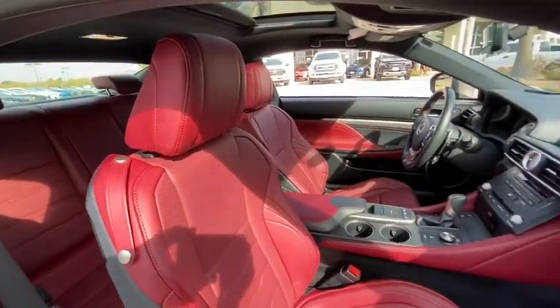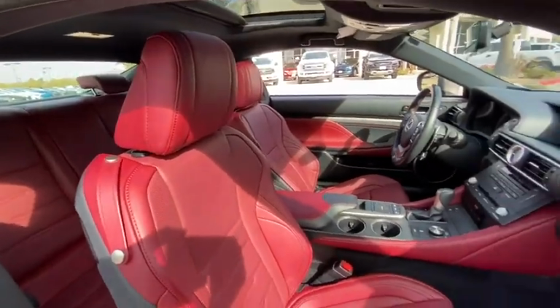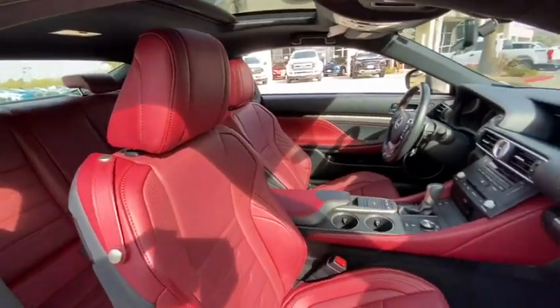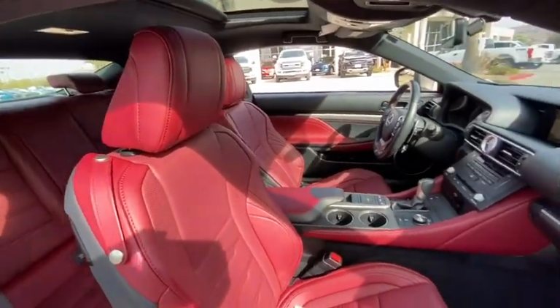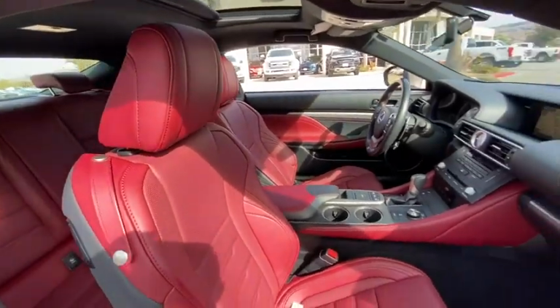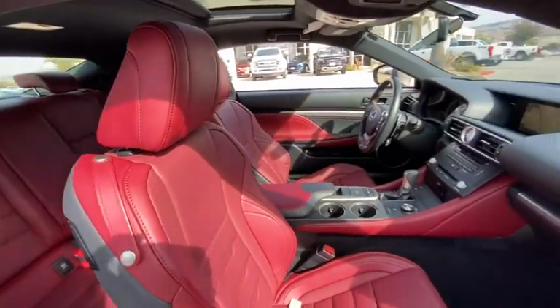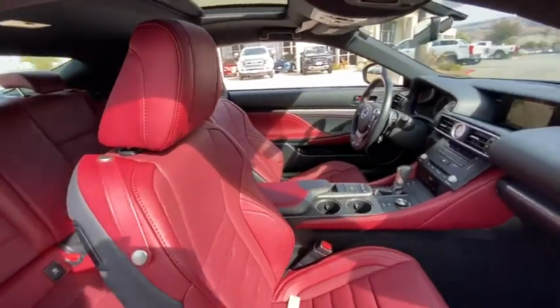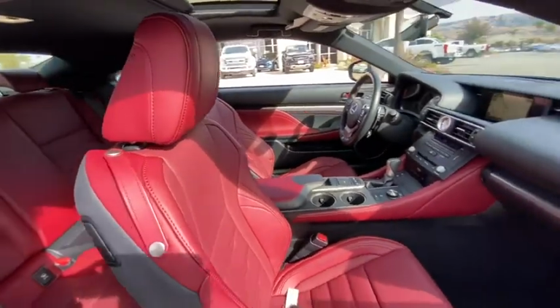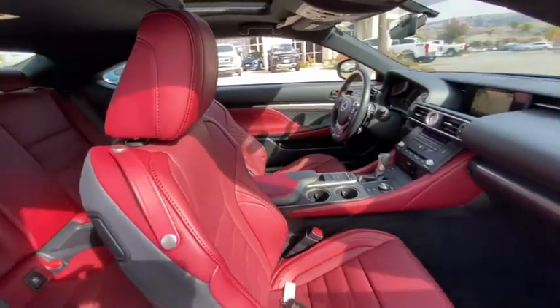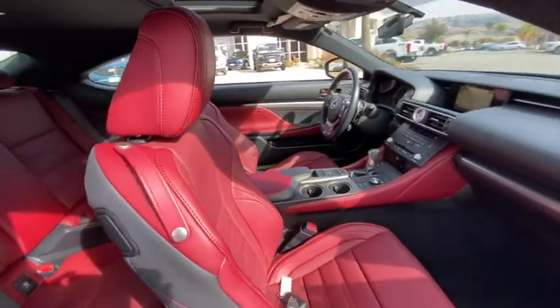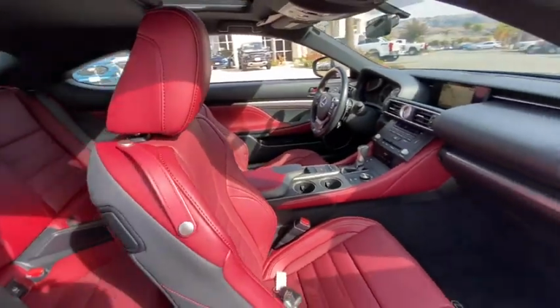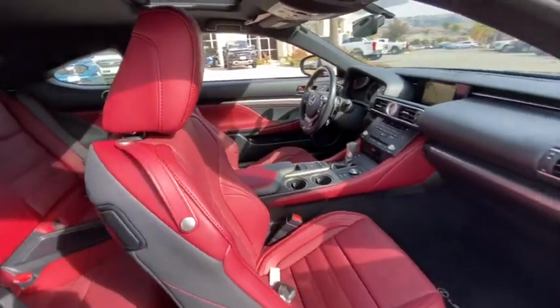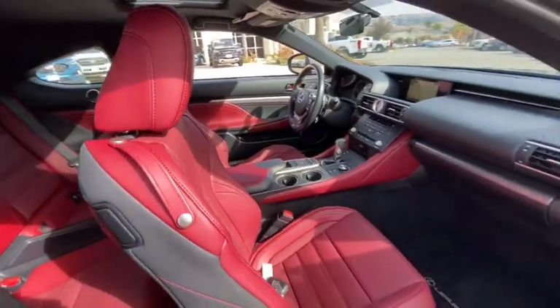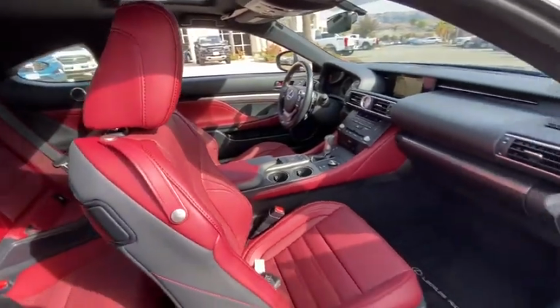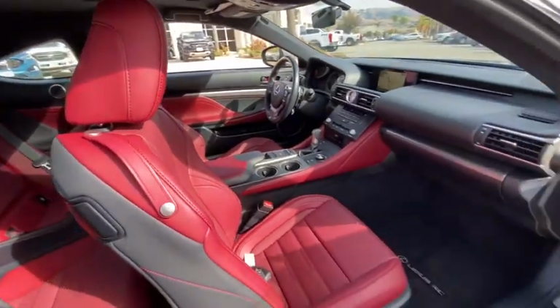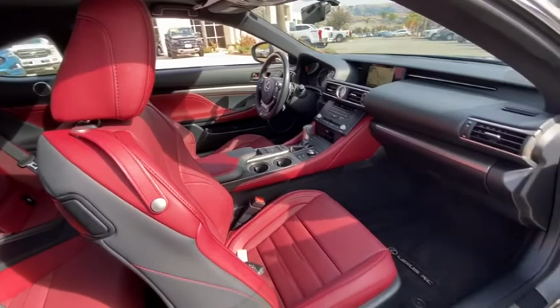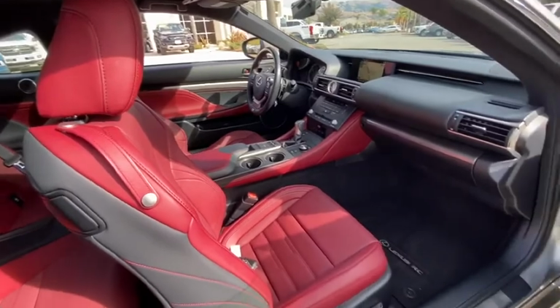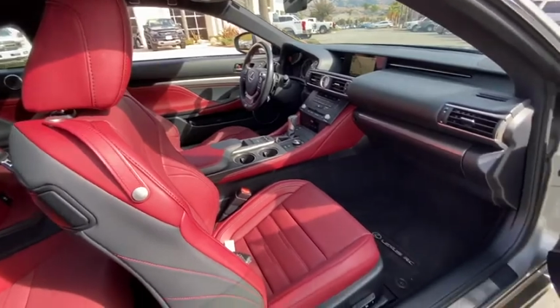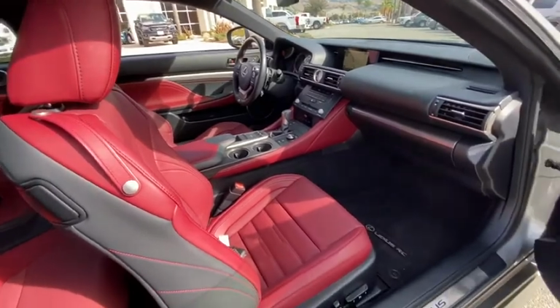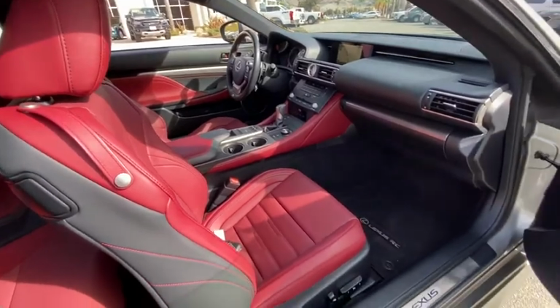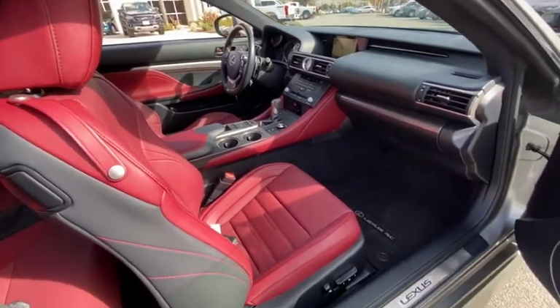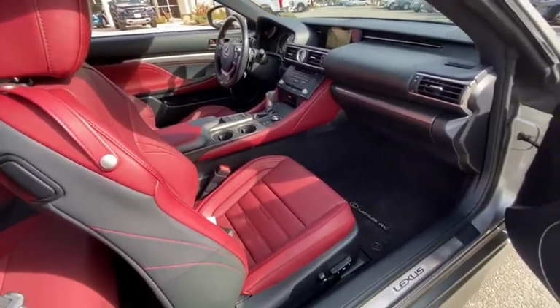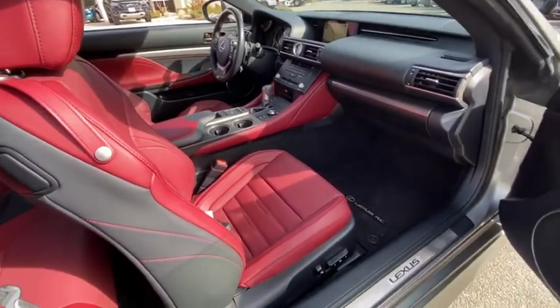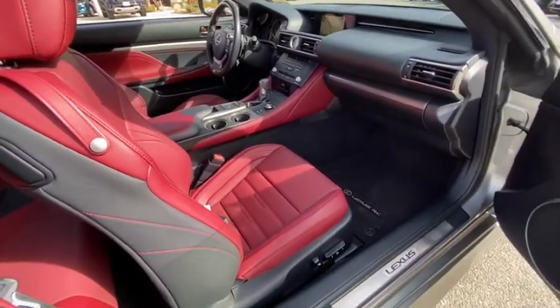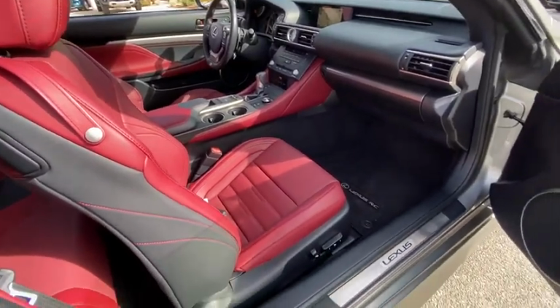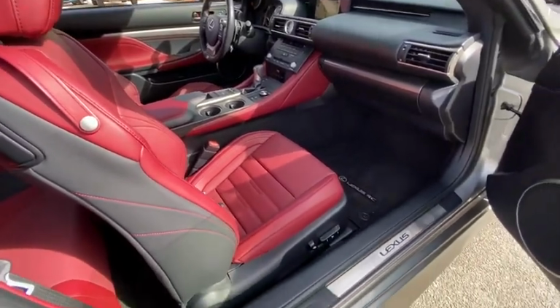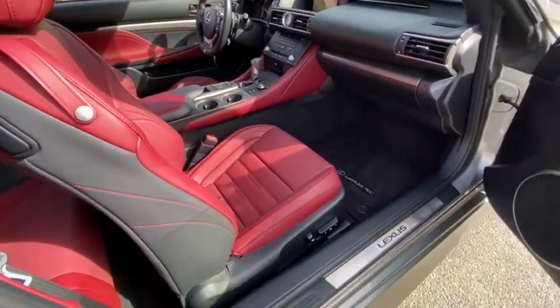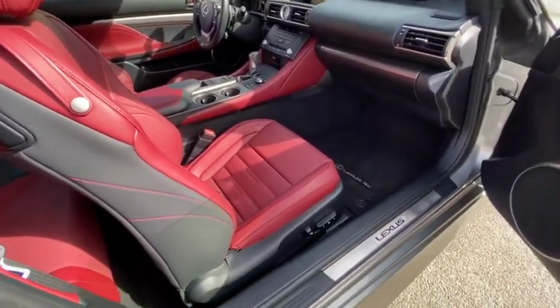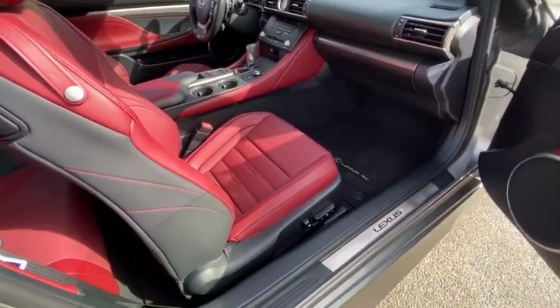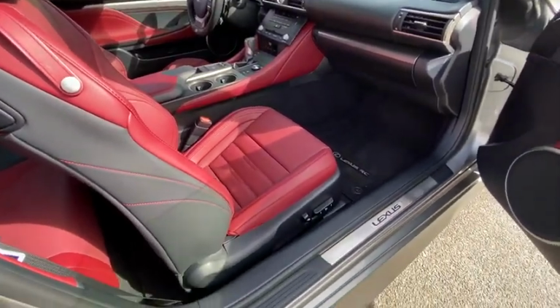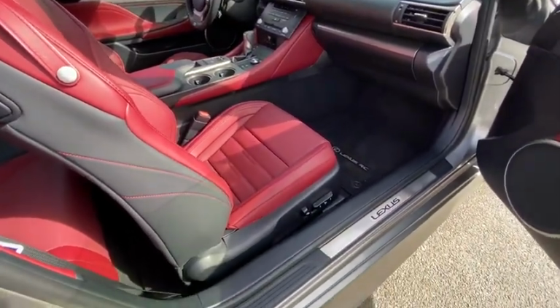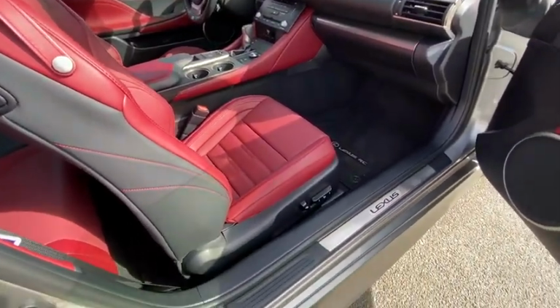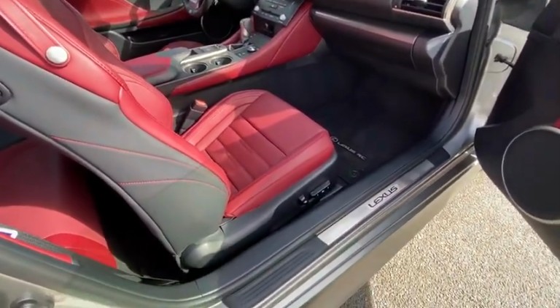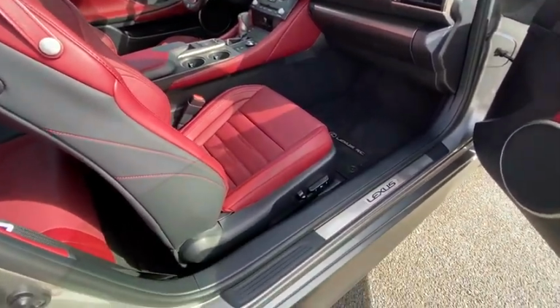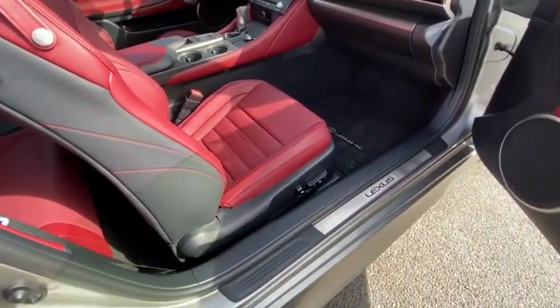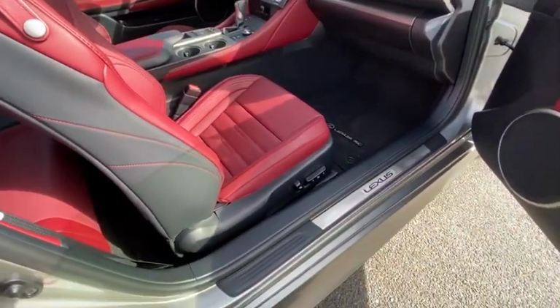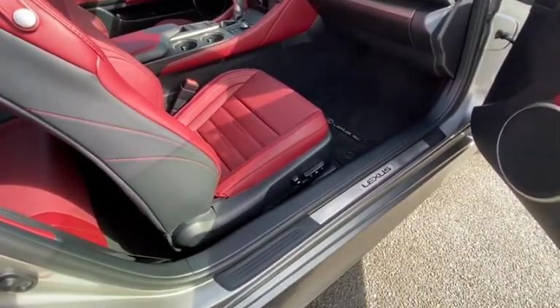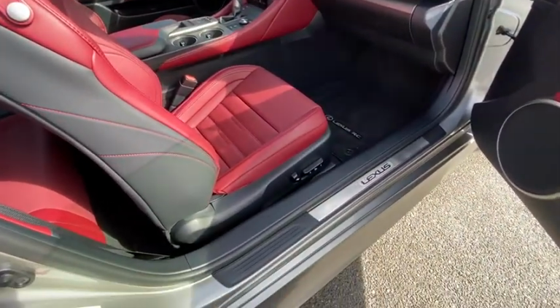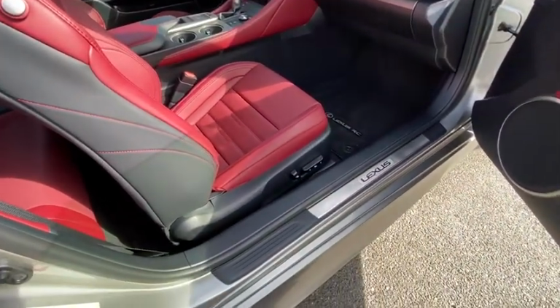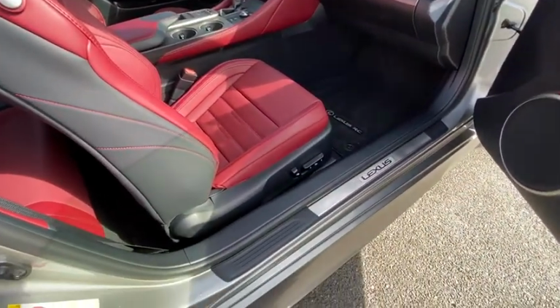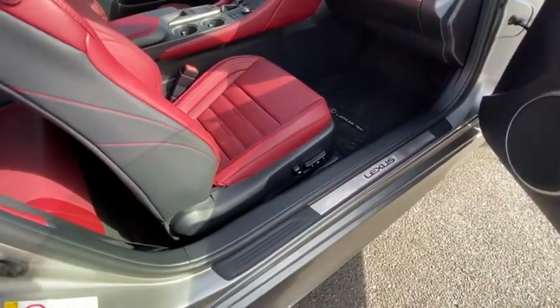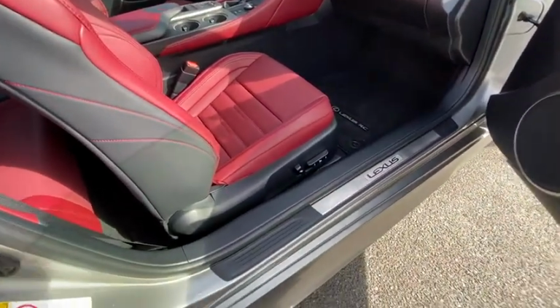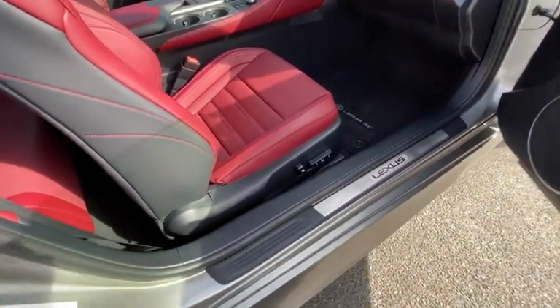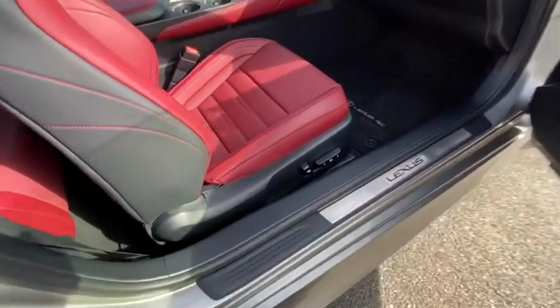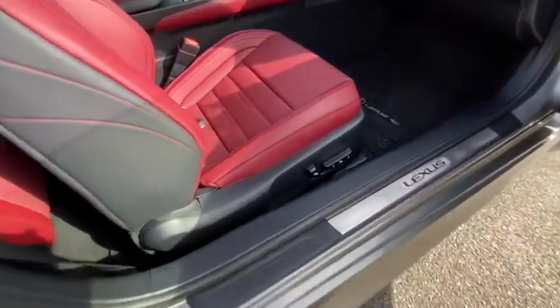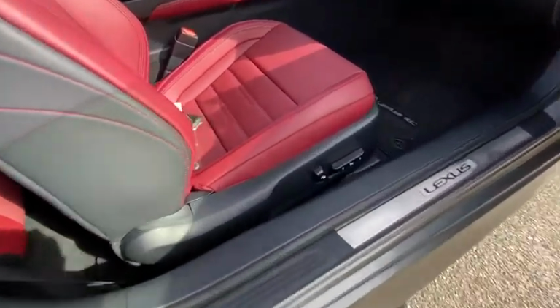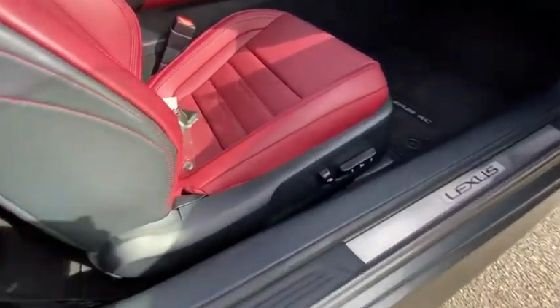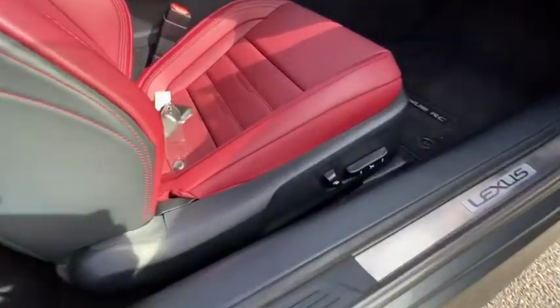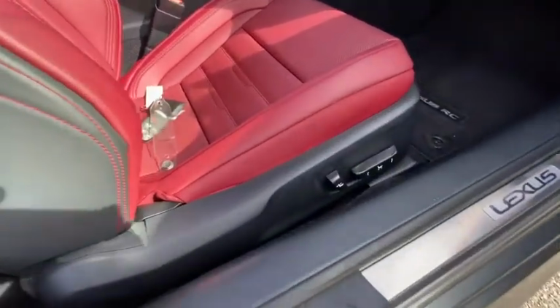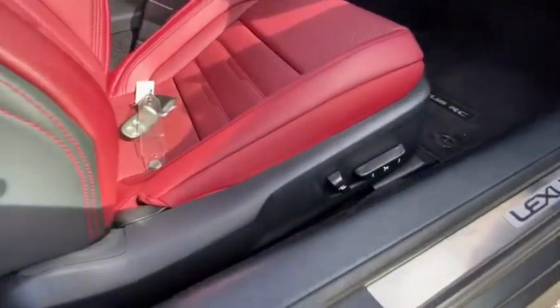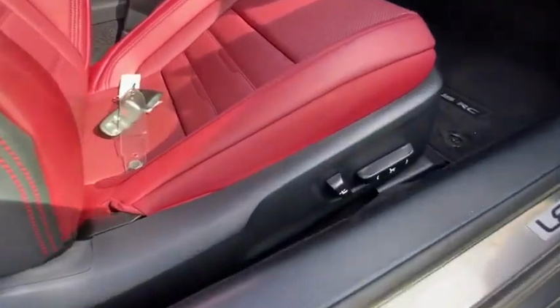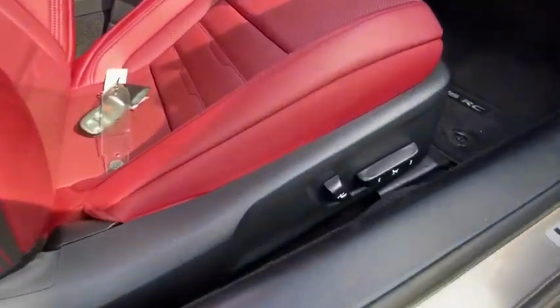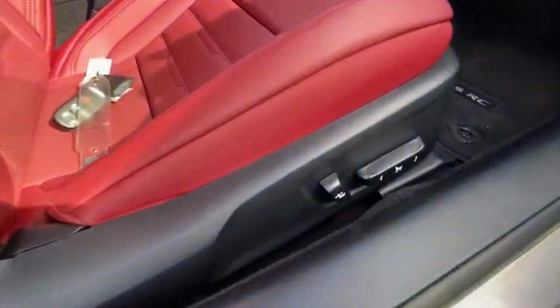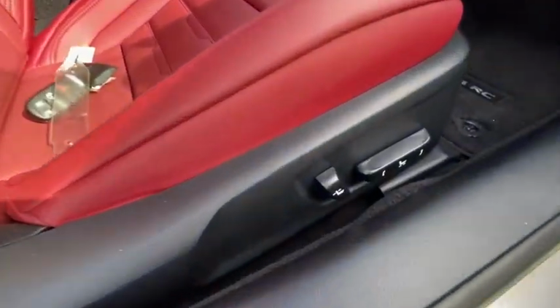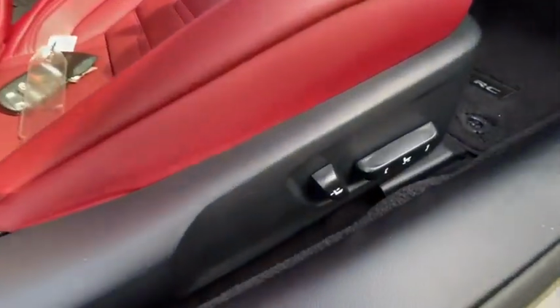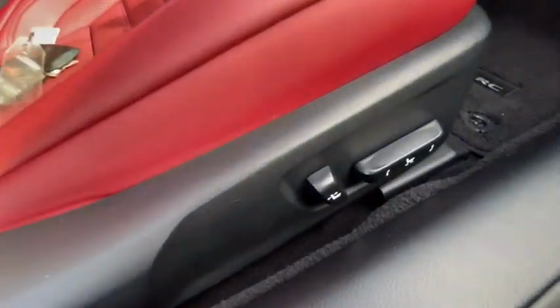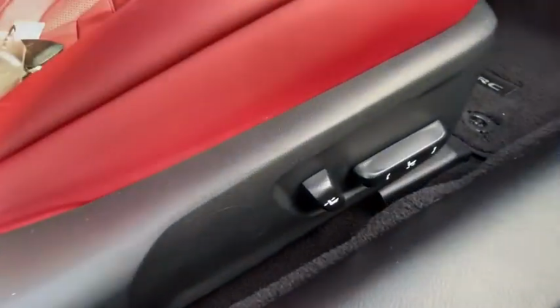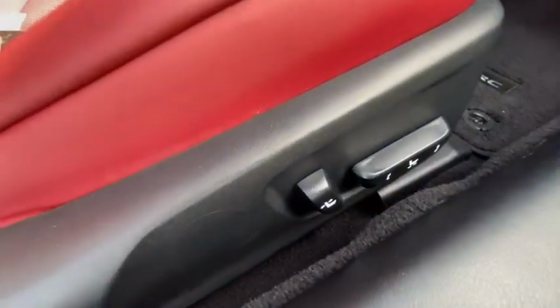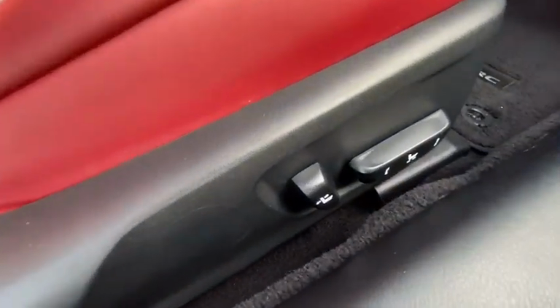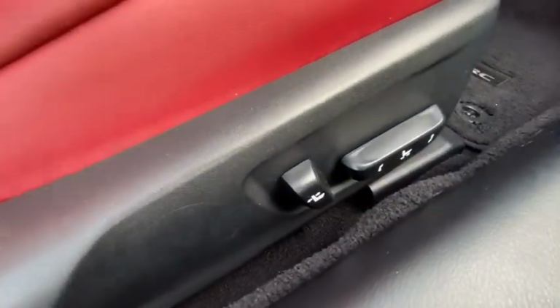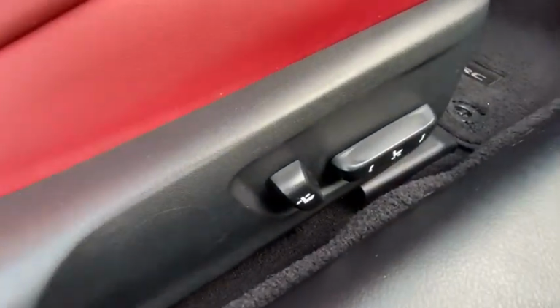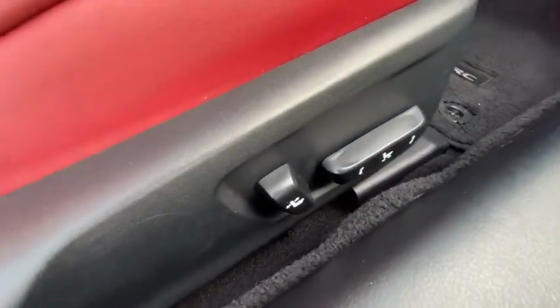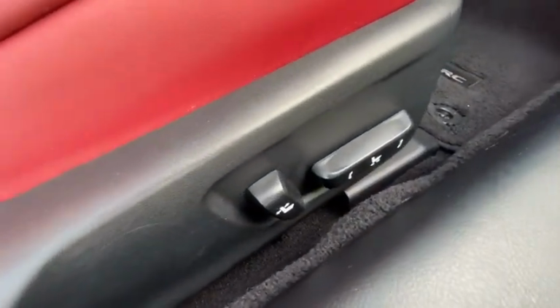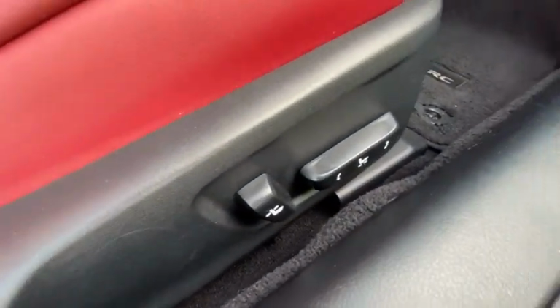Tachometer, overhead console, brake assist, panic alarm, remote keyless entry, power driver's seat.